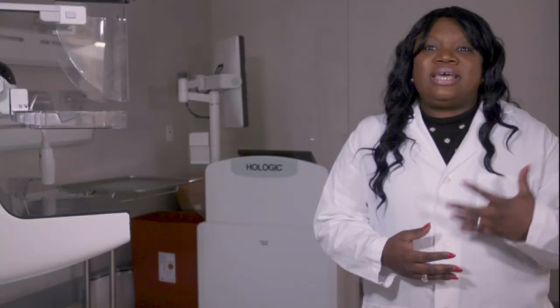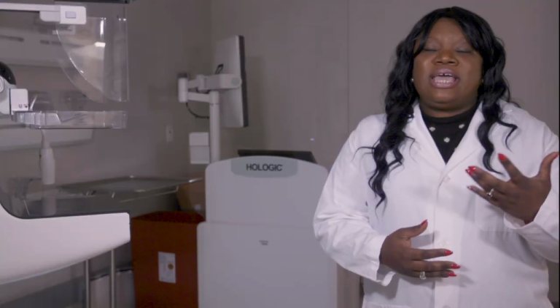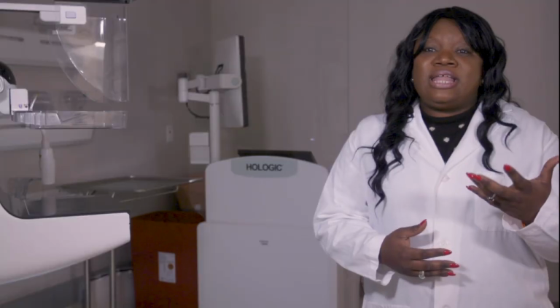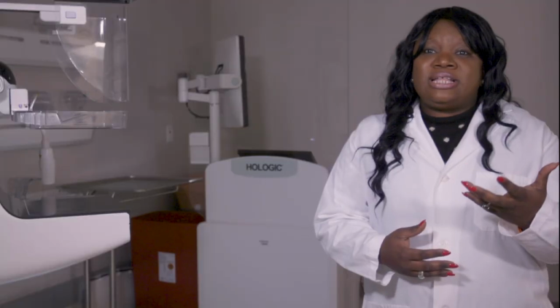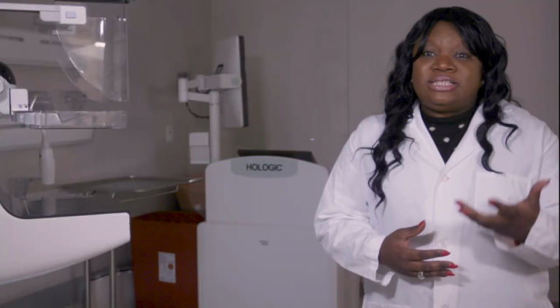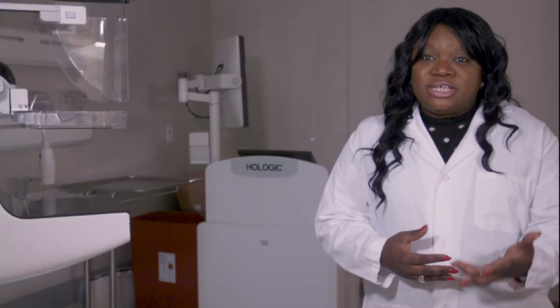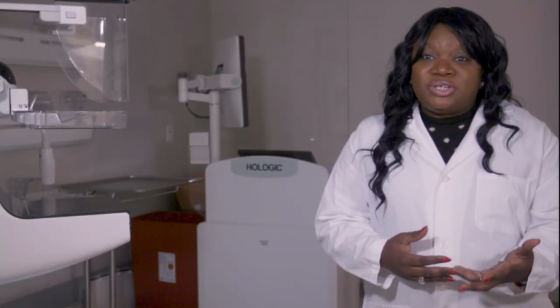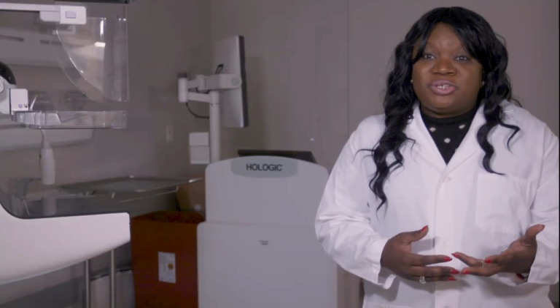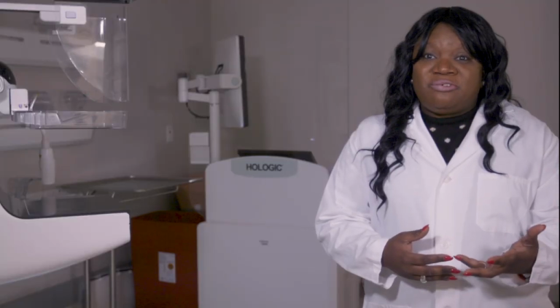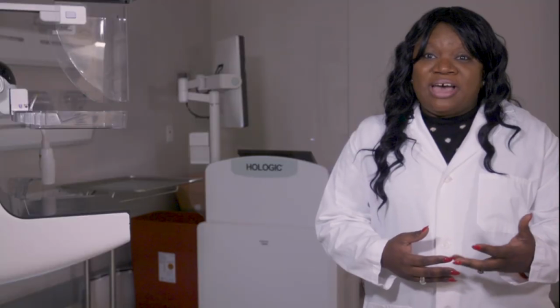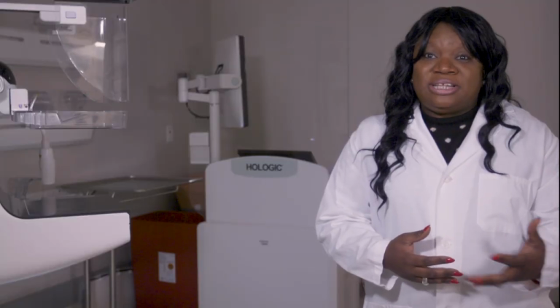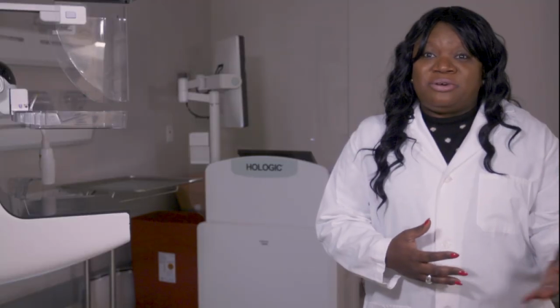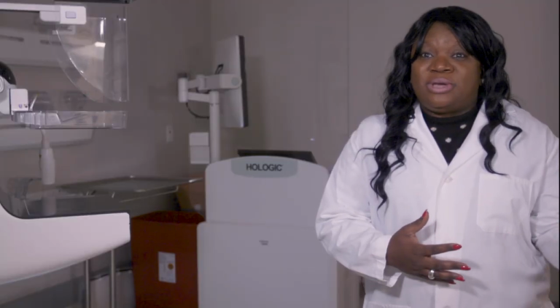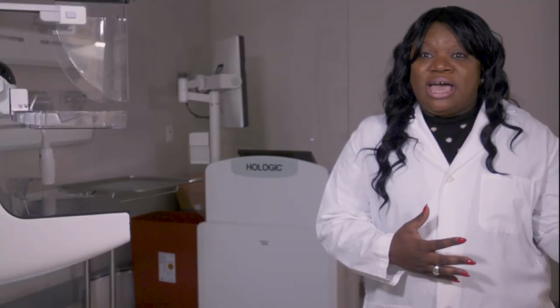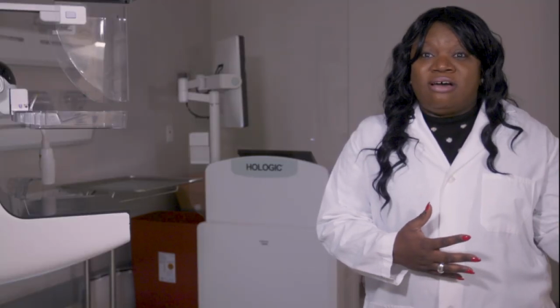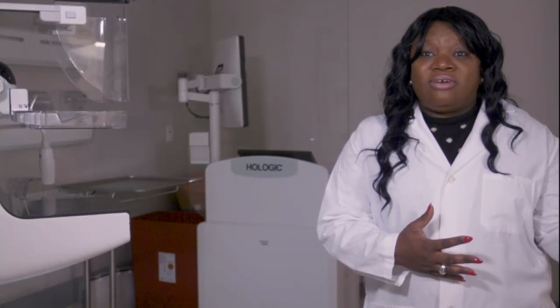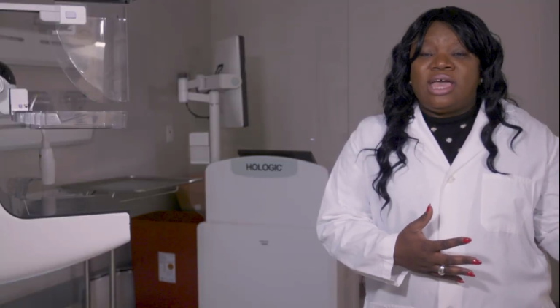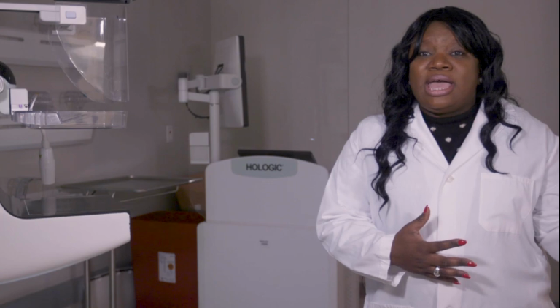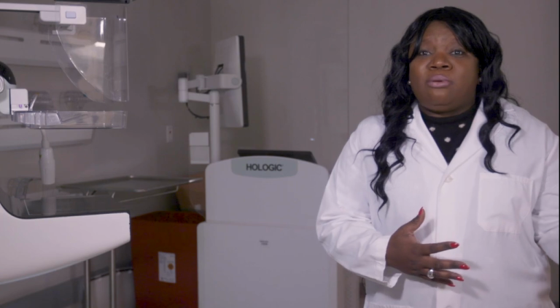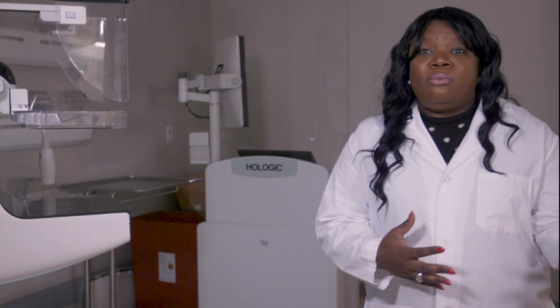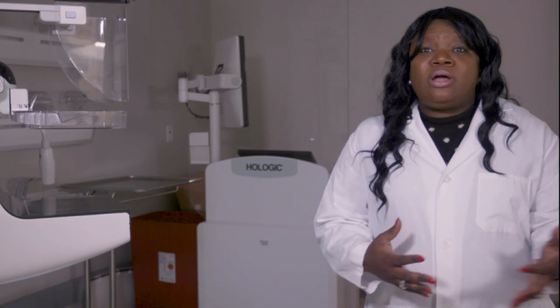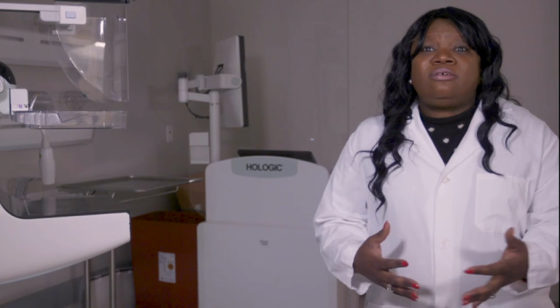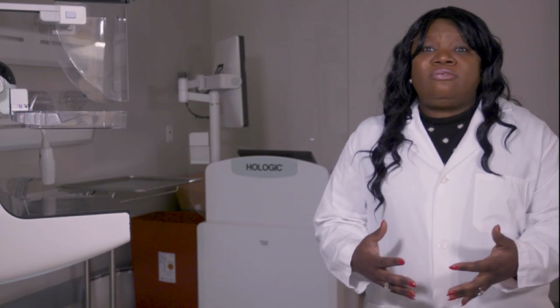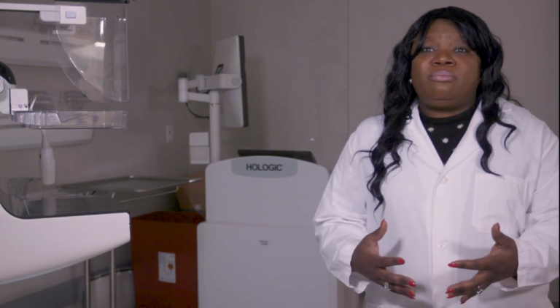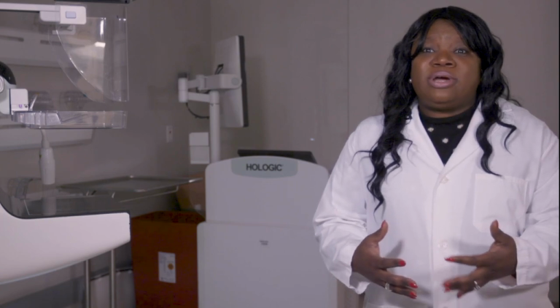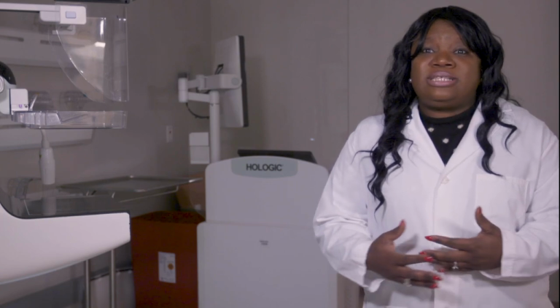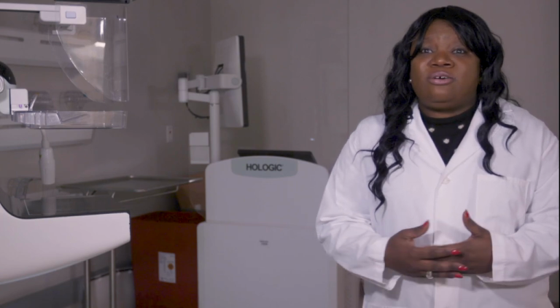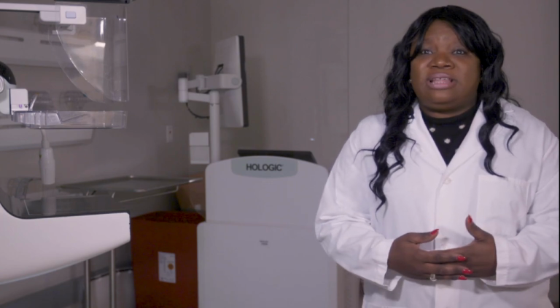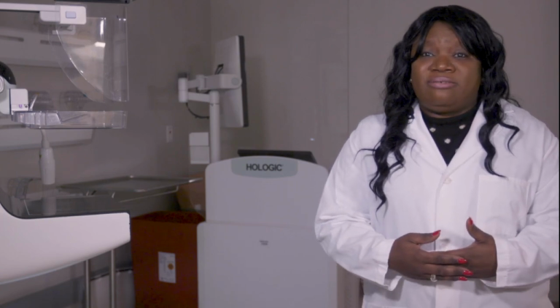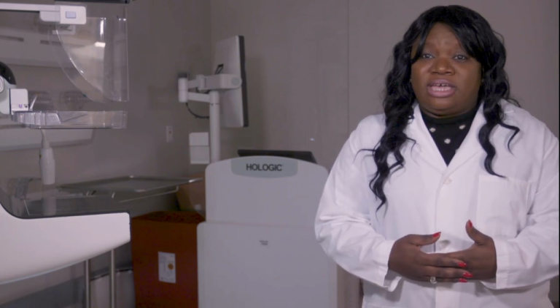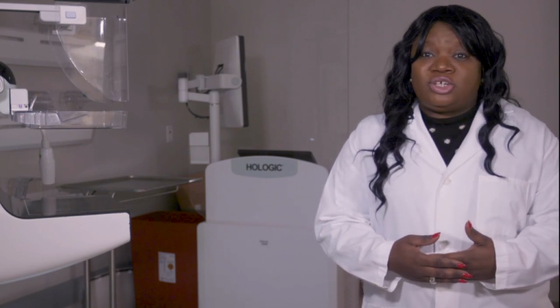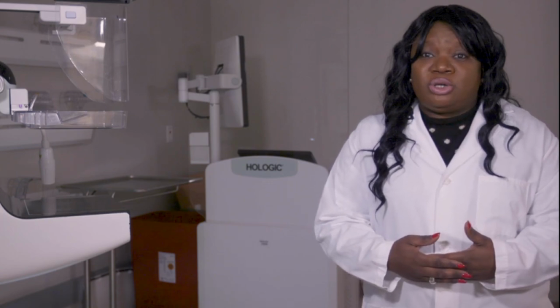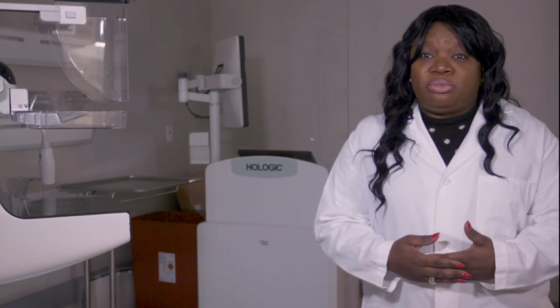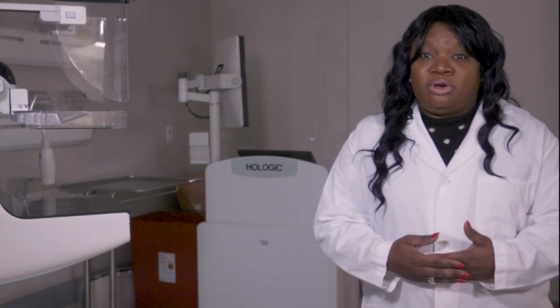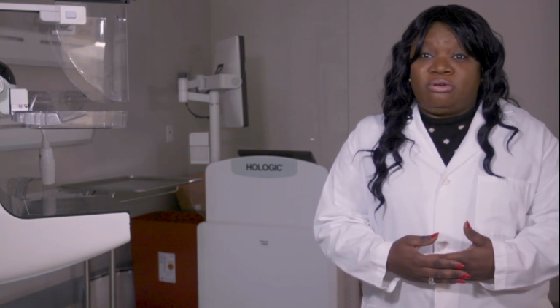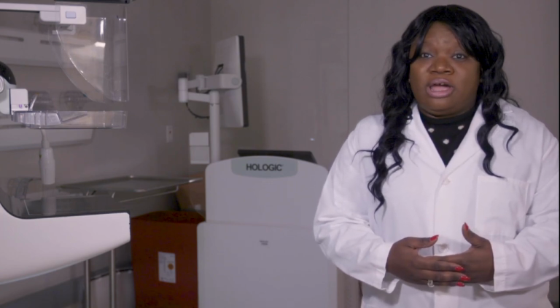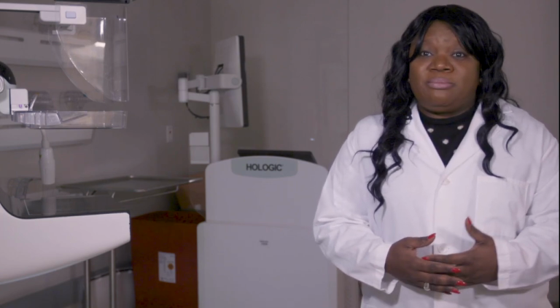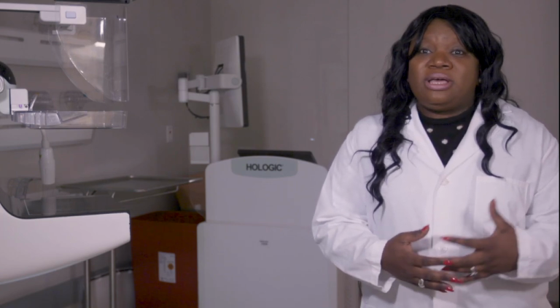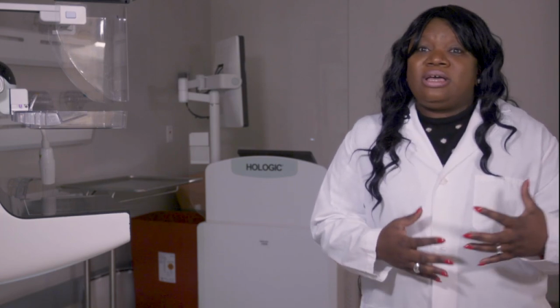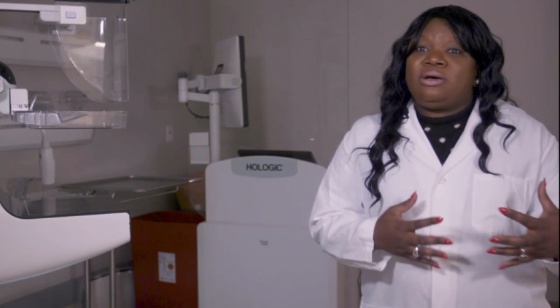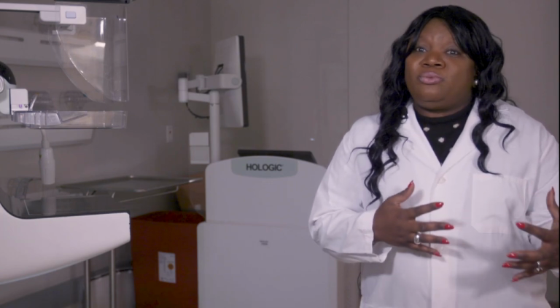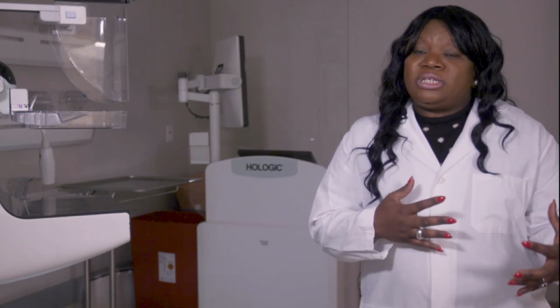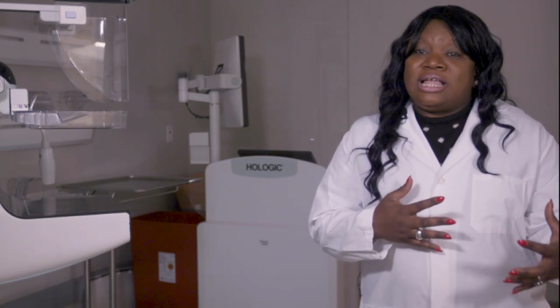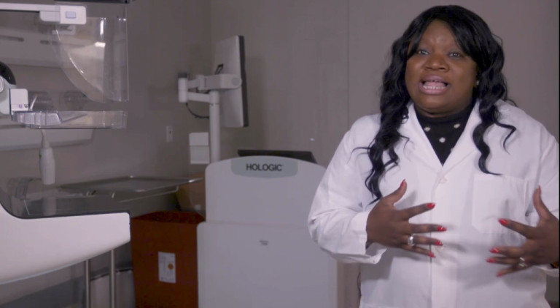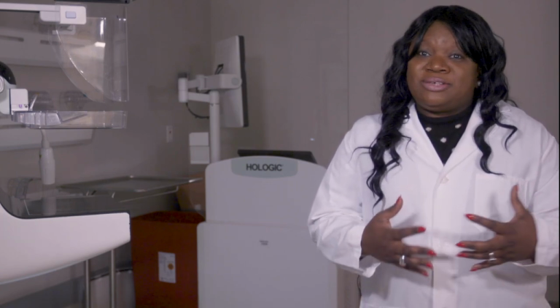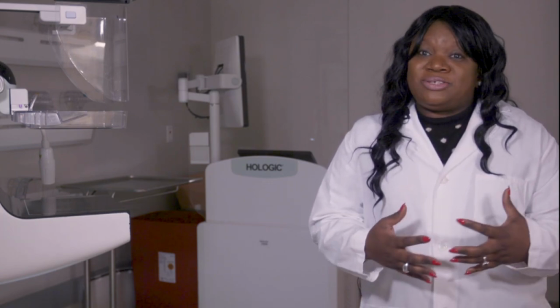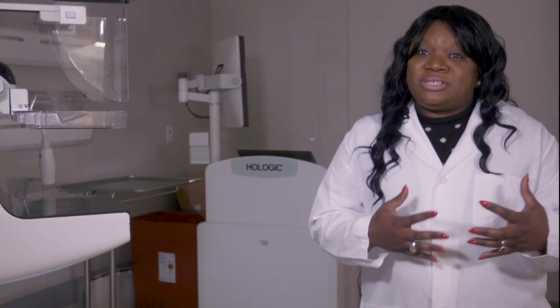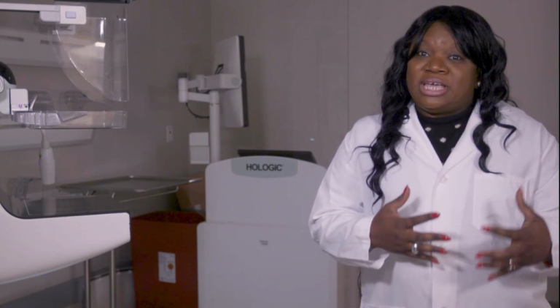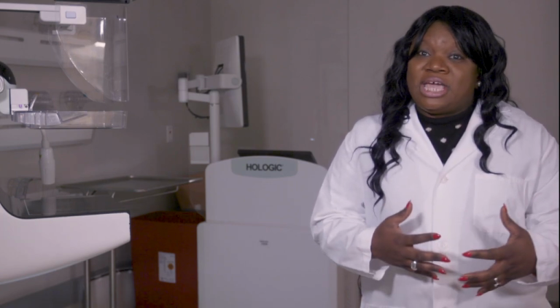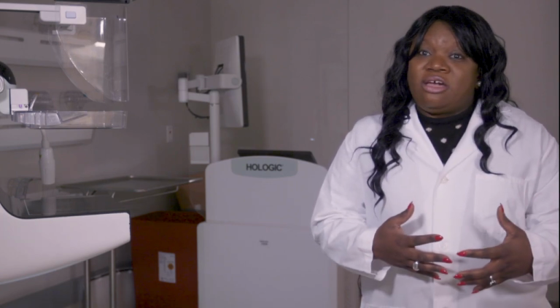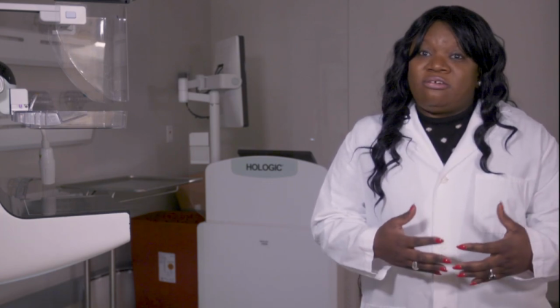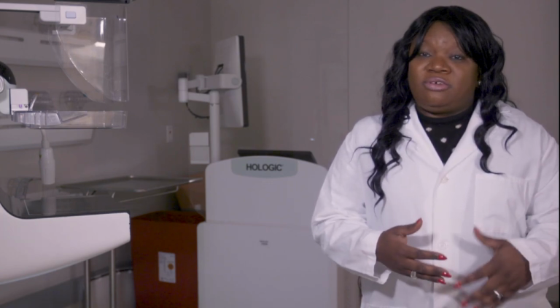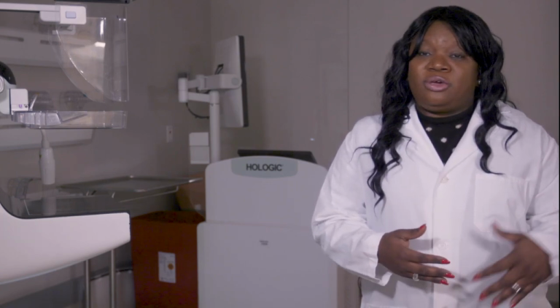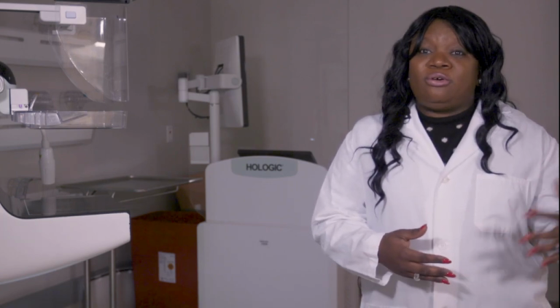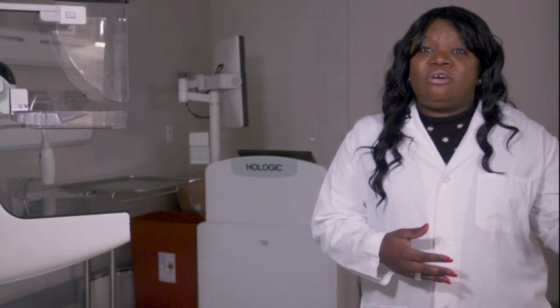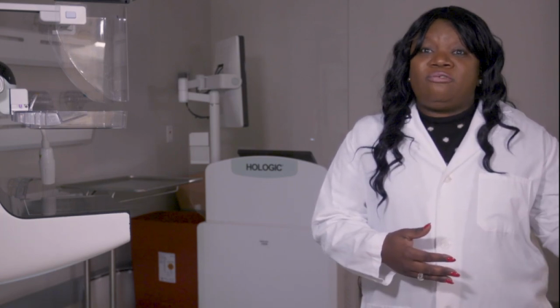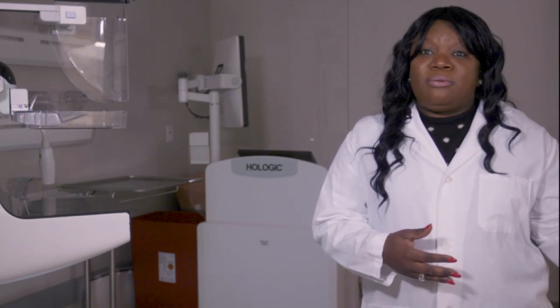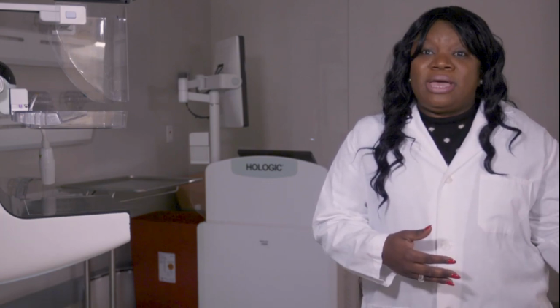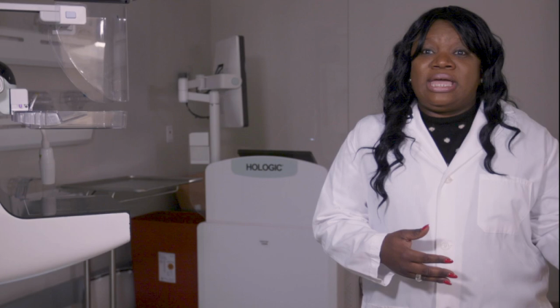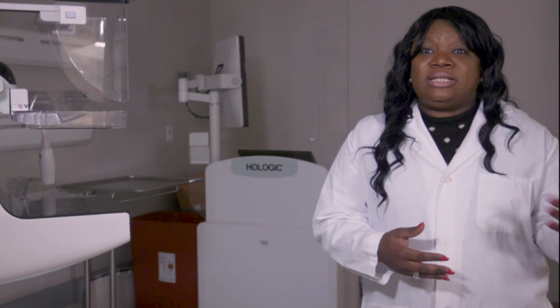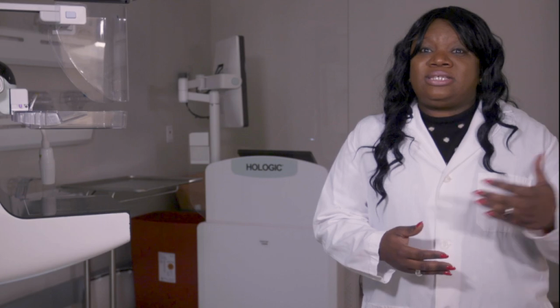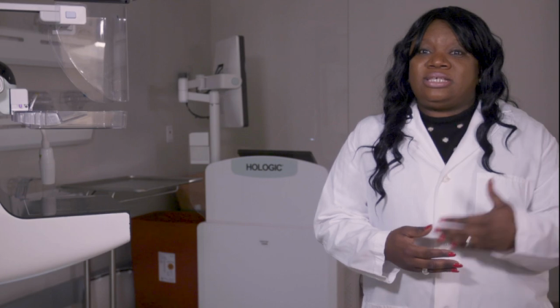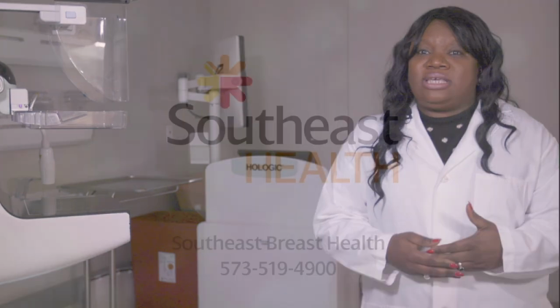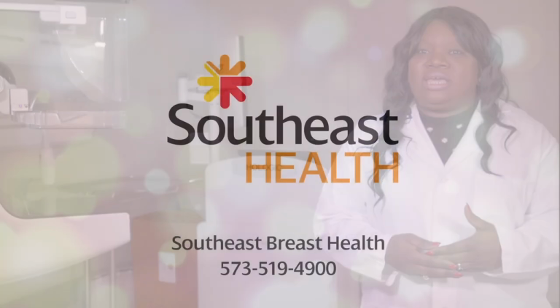In addition to the fact that we have a wonderful breast health navigation program, which allows us to take care of you from A to Z.